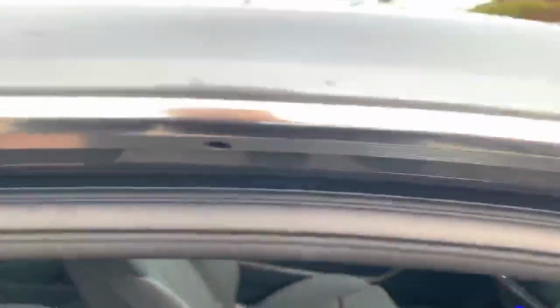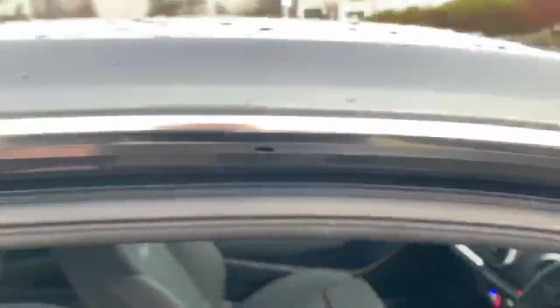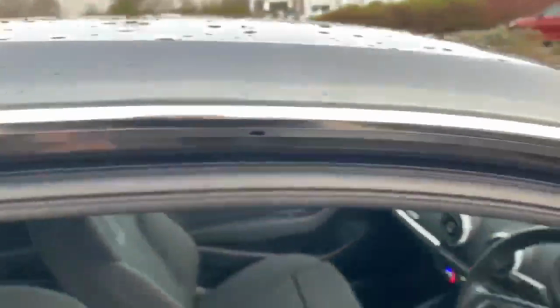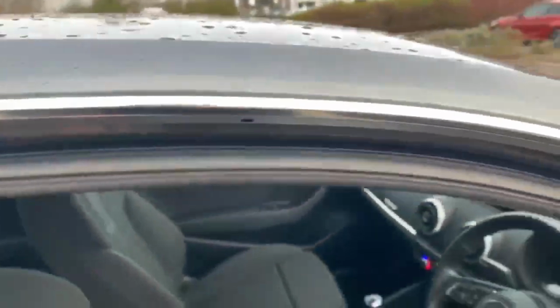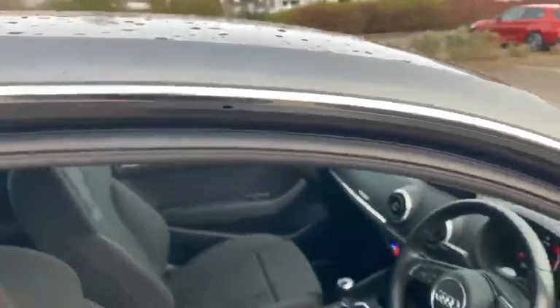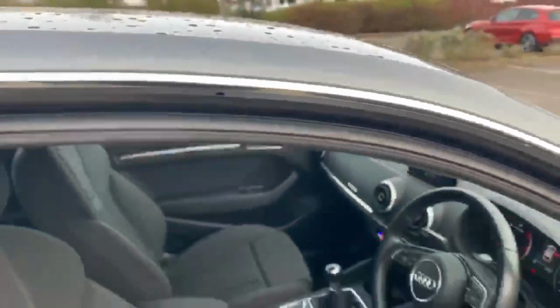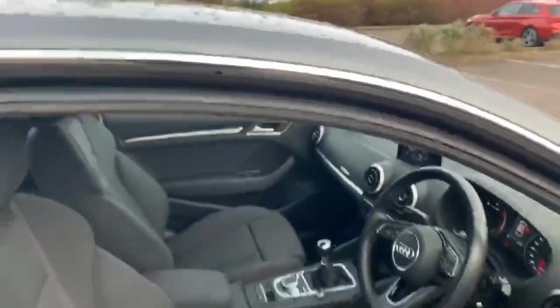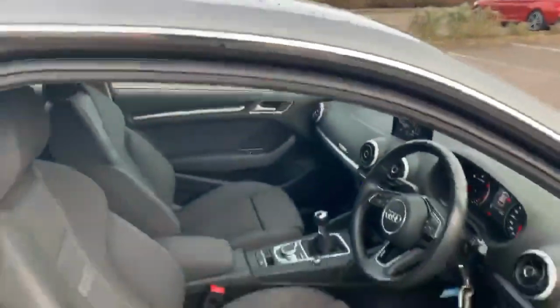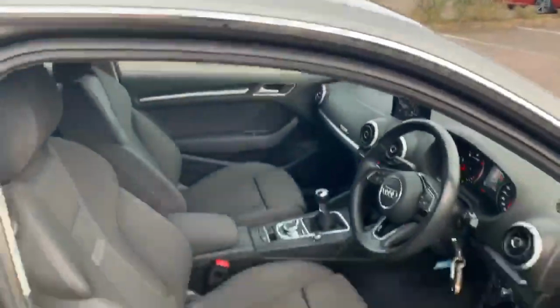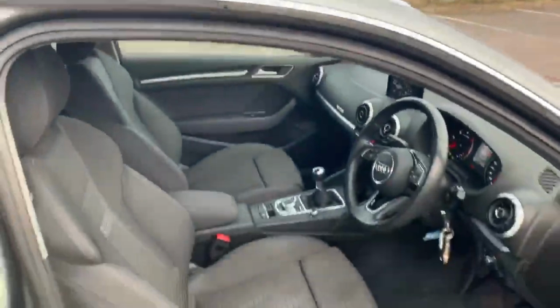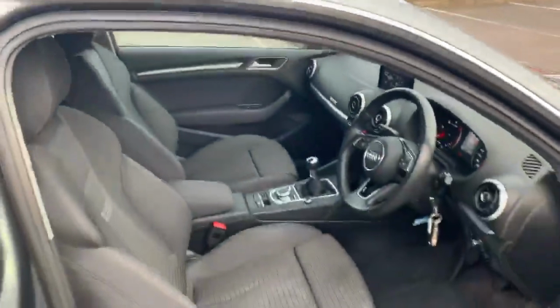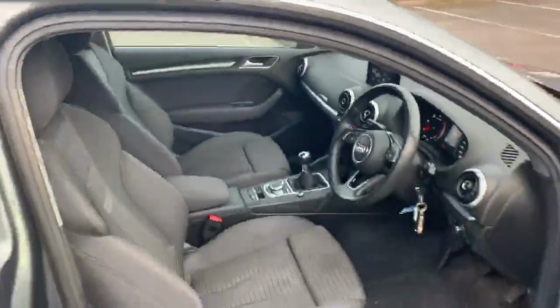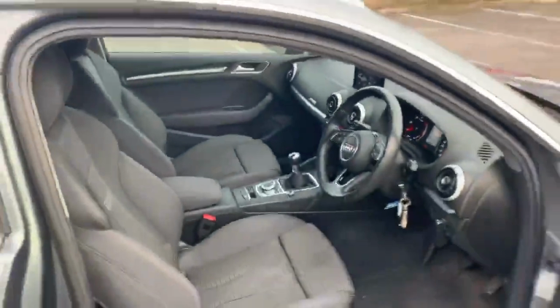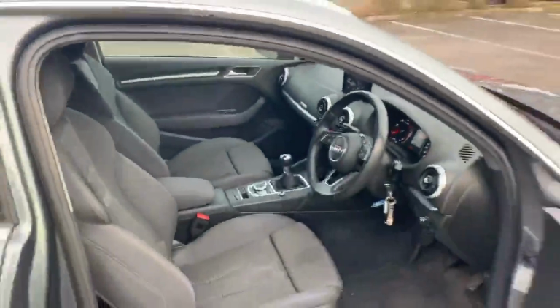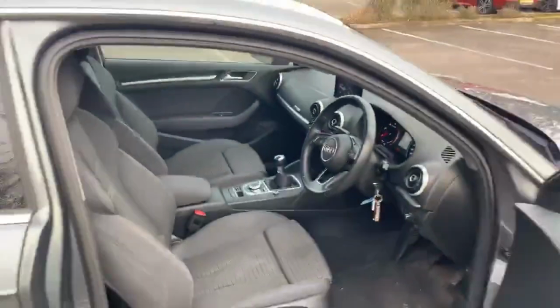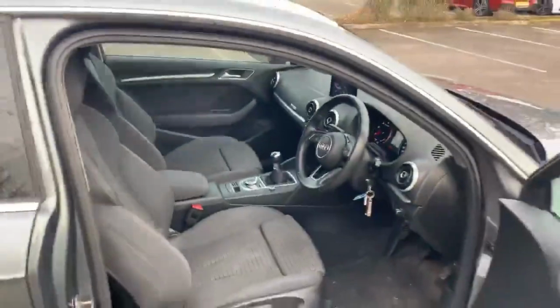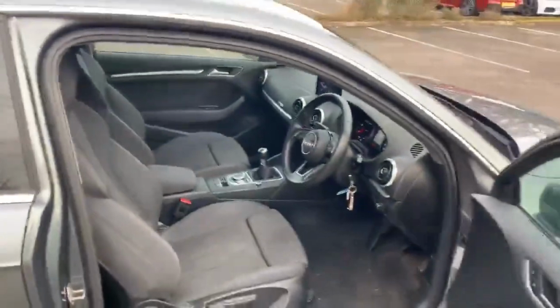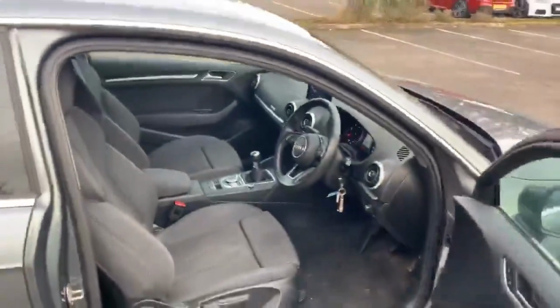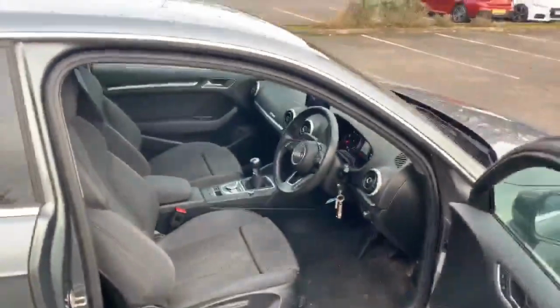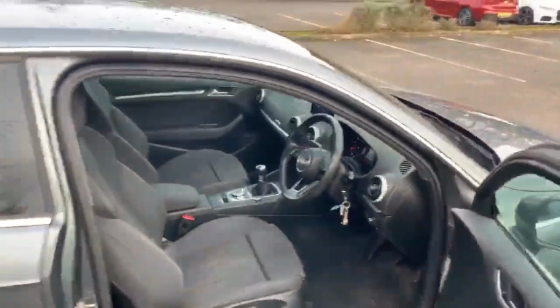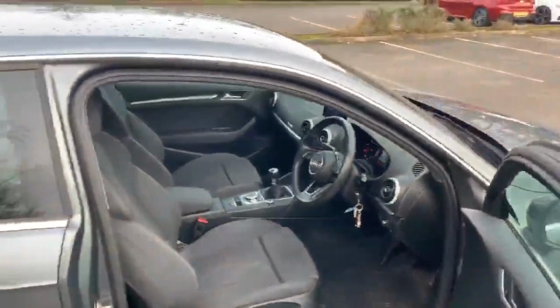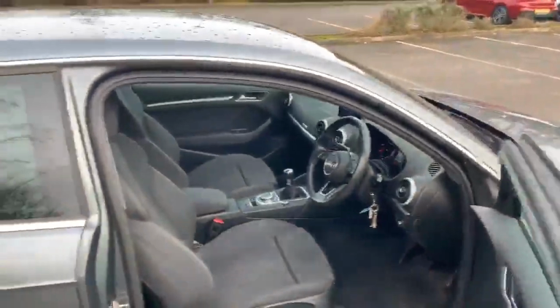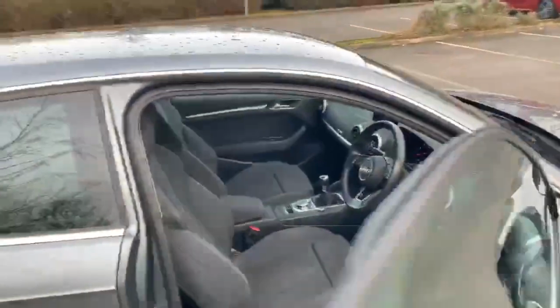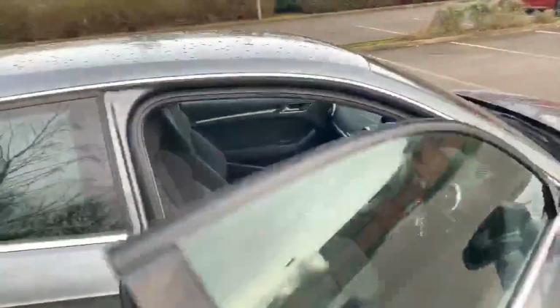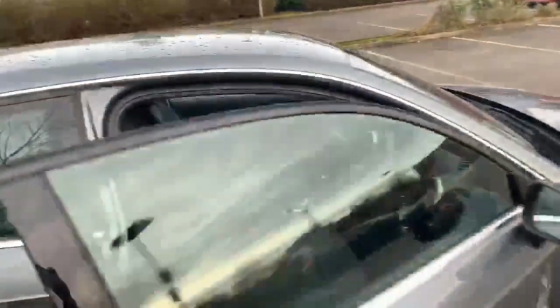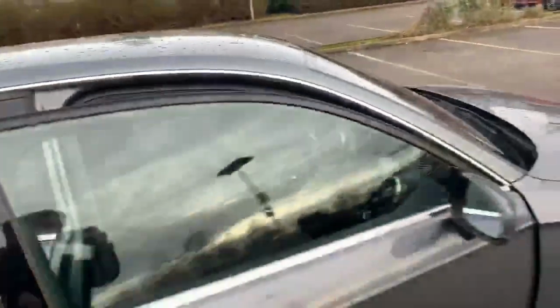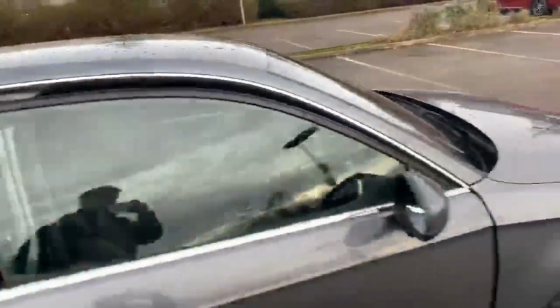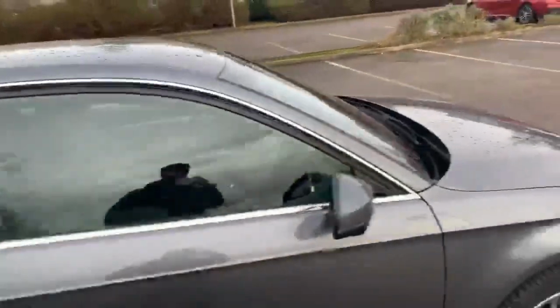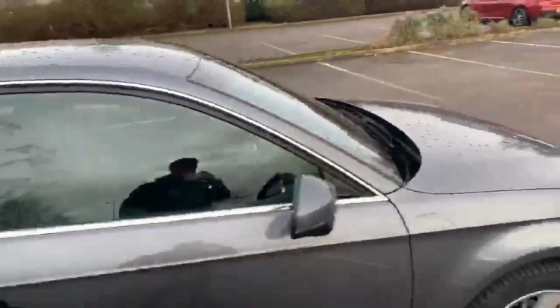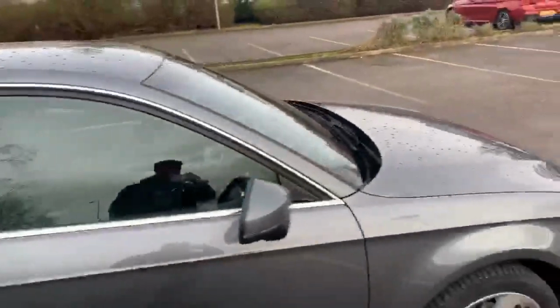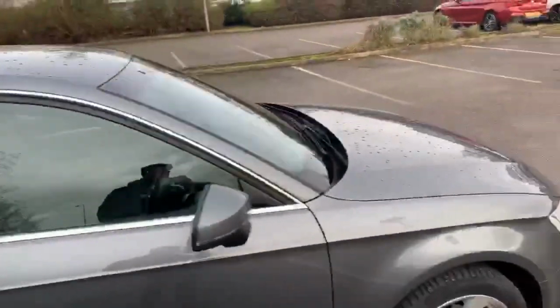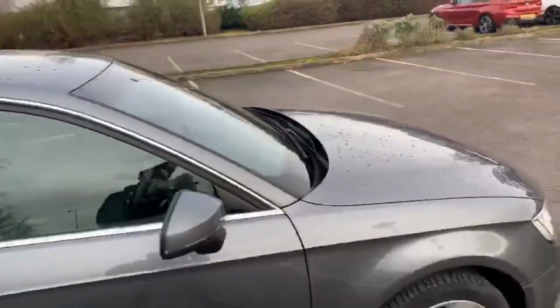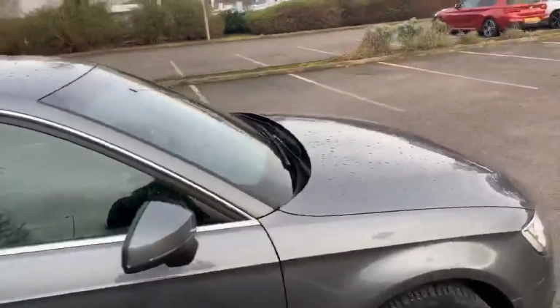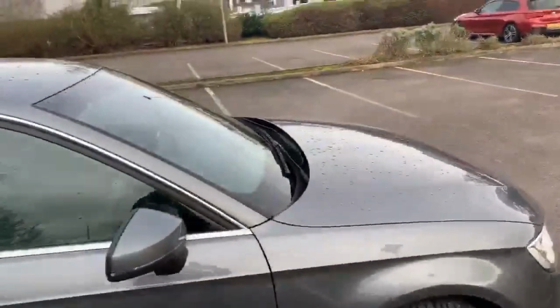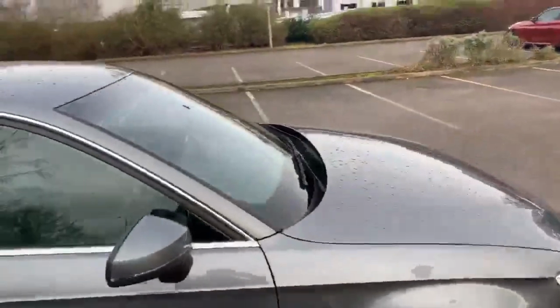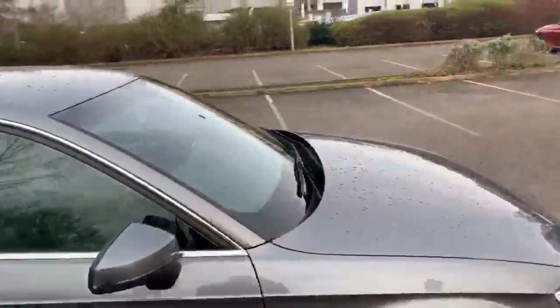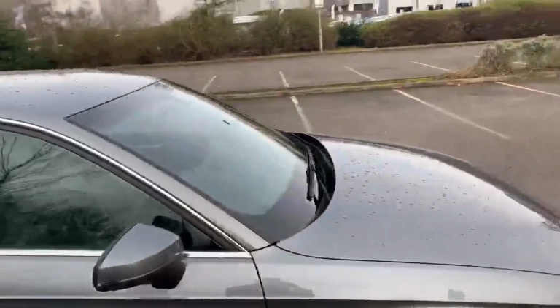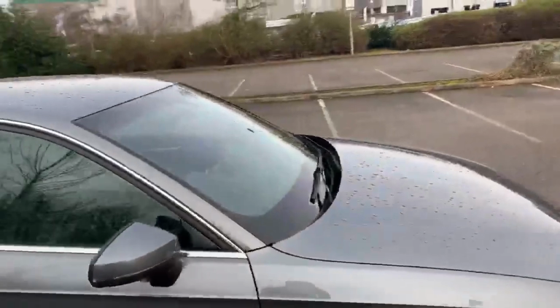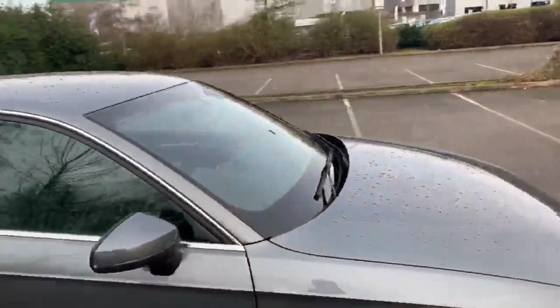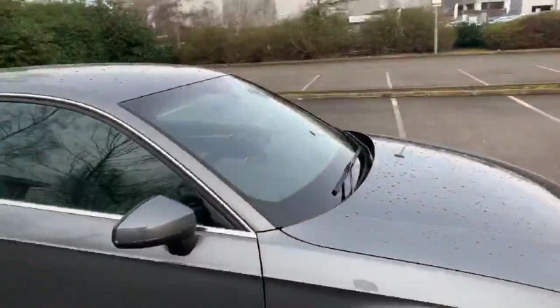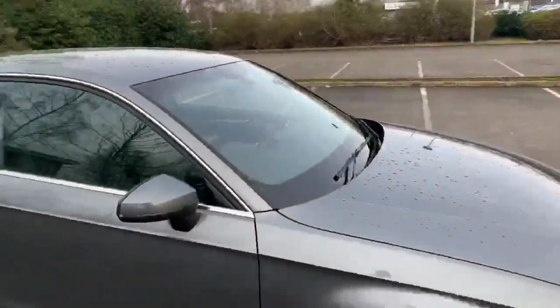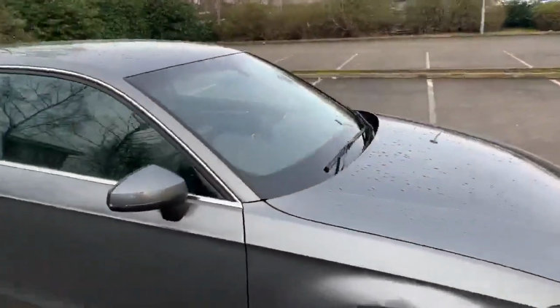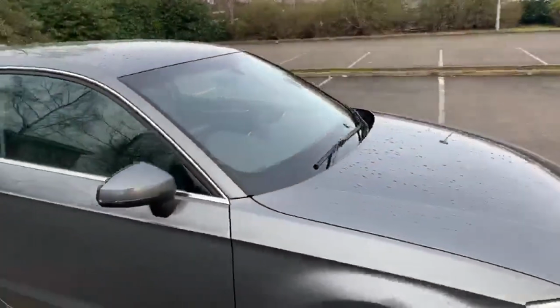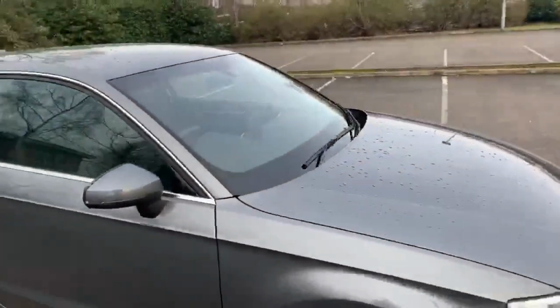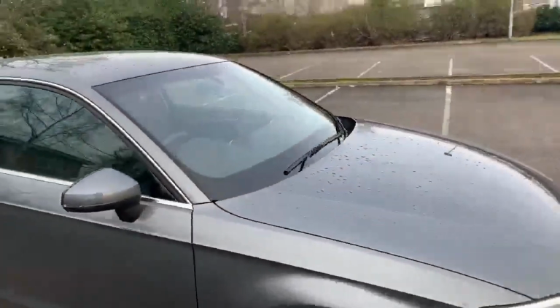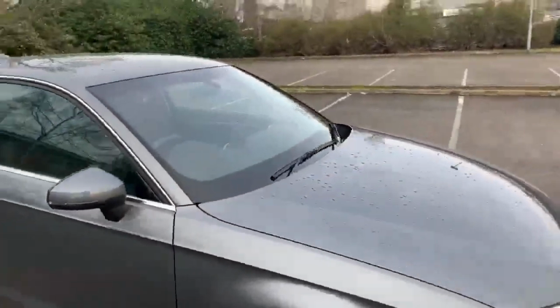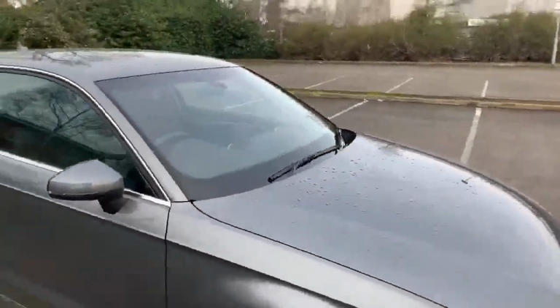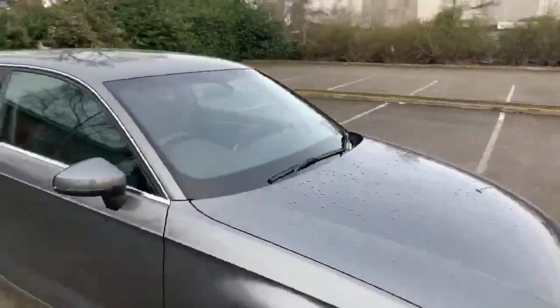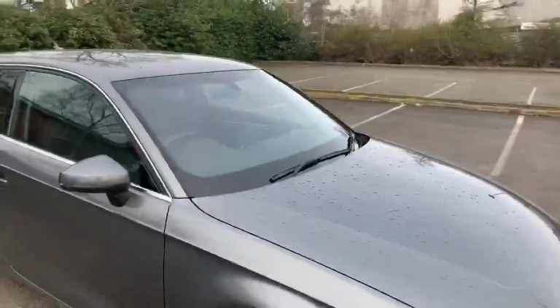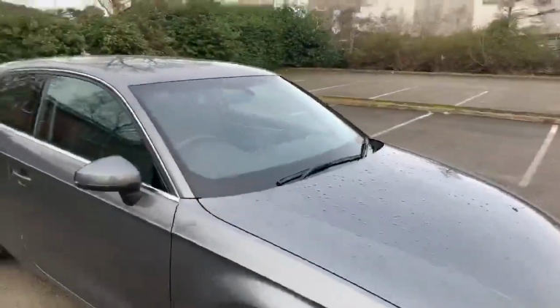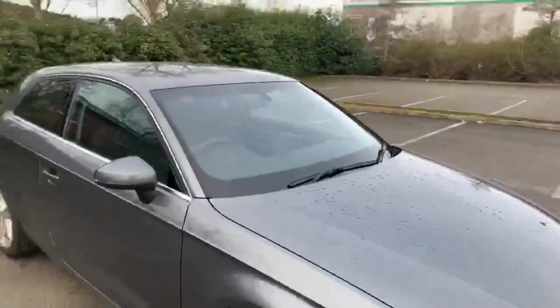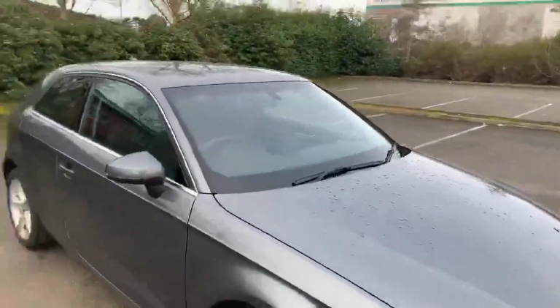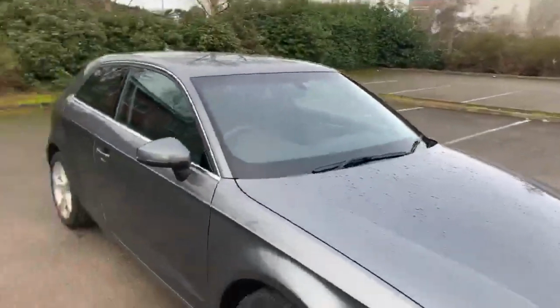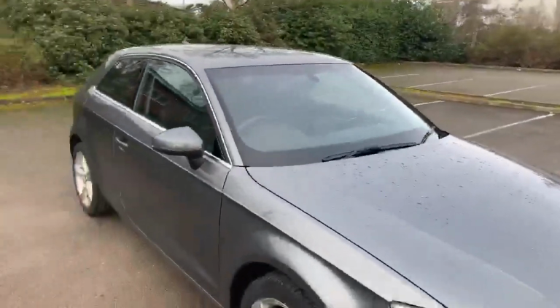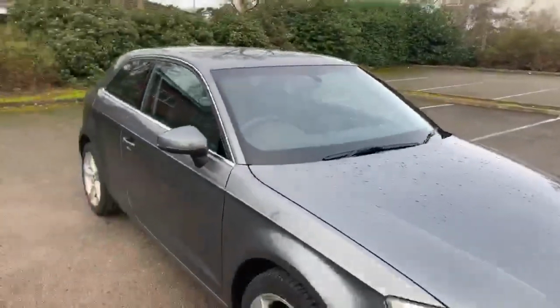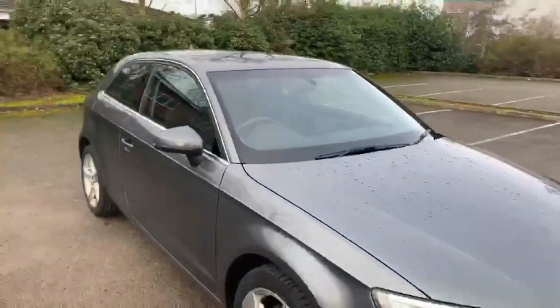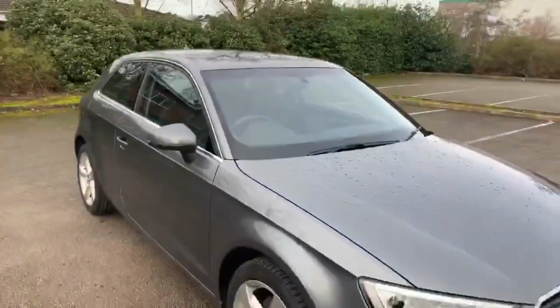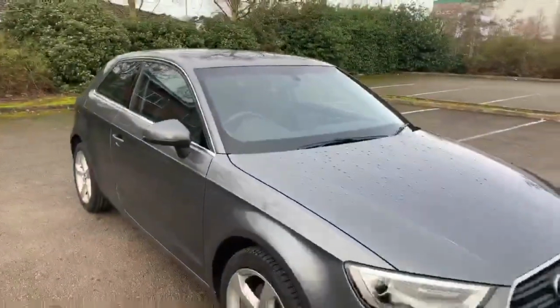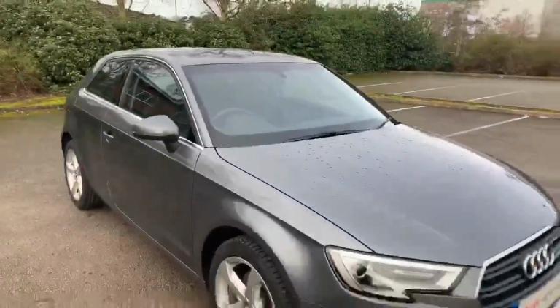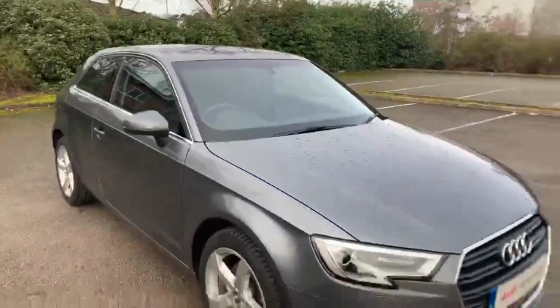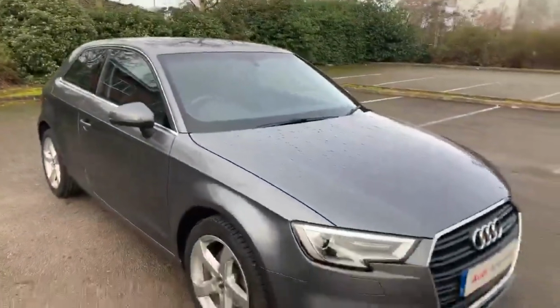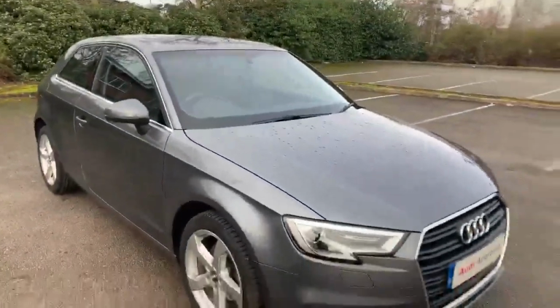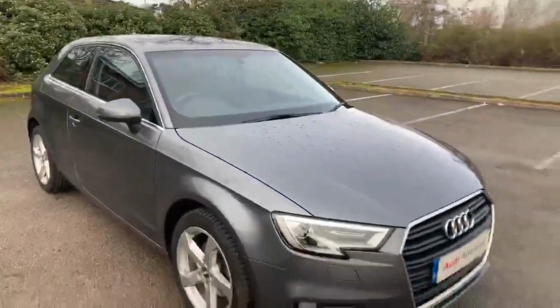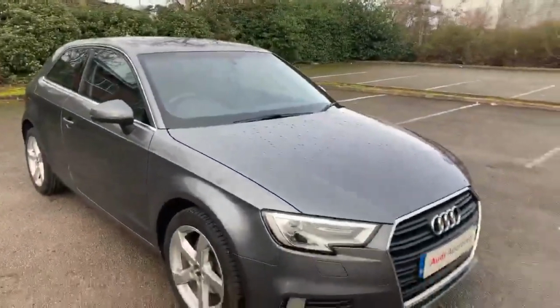If you'd like any more information on this car please feel free to go to Stafford Audi or call 01785 250 4444.